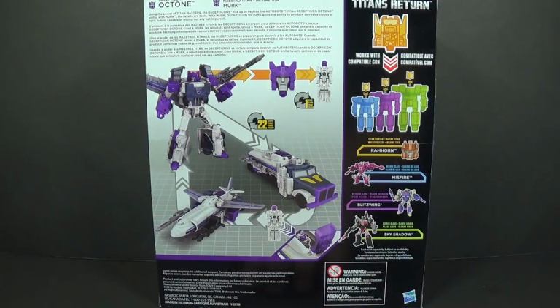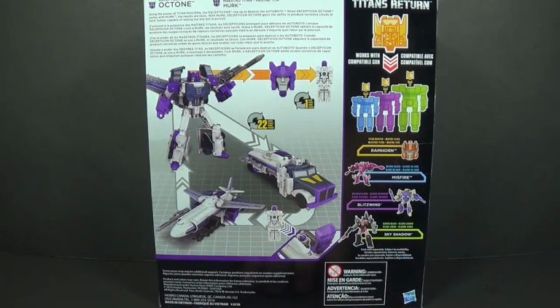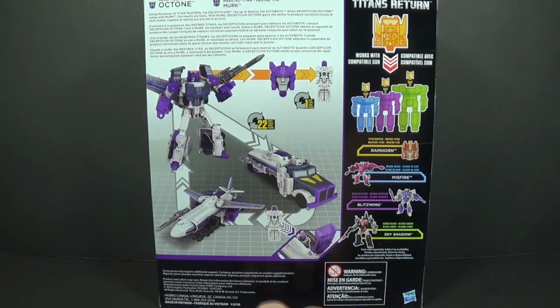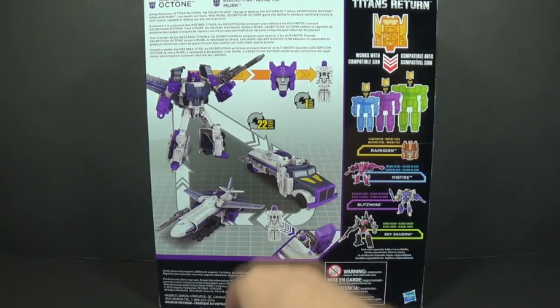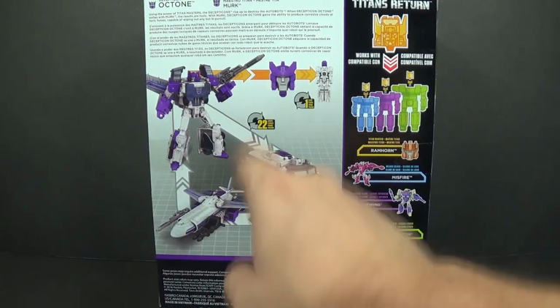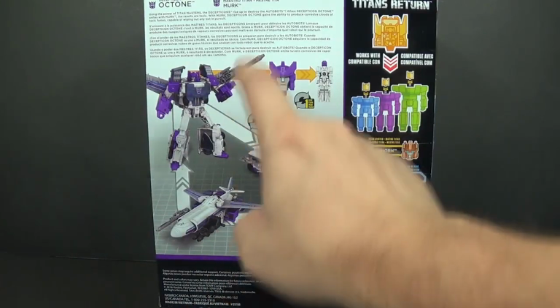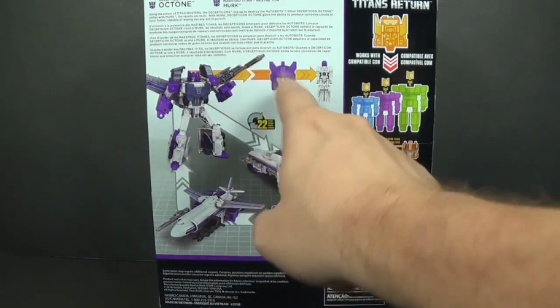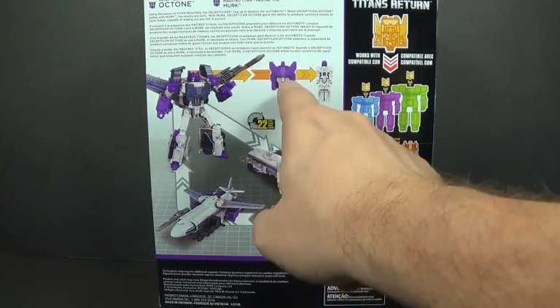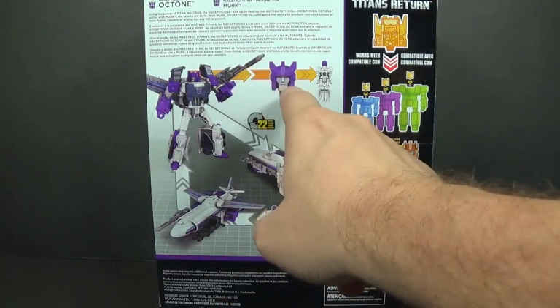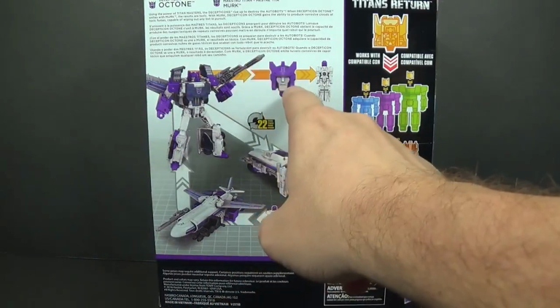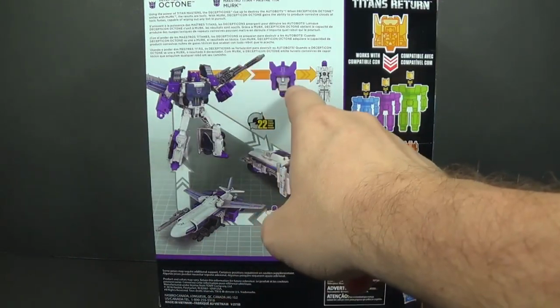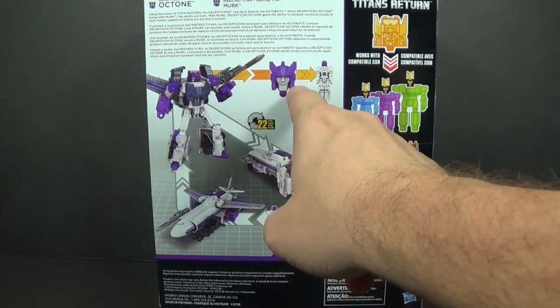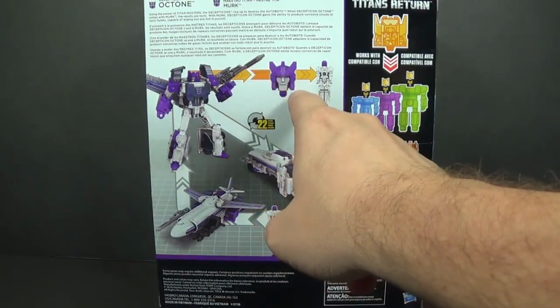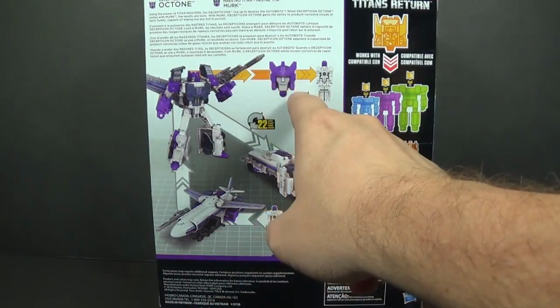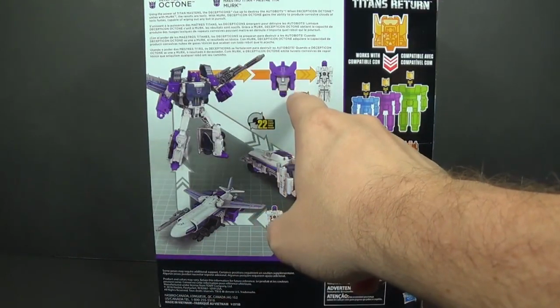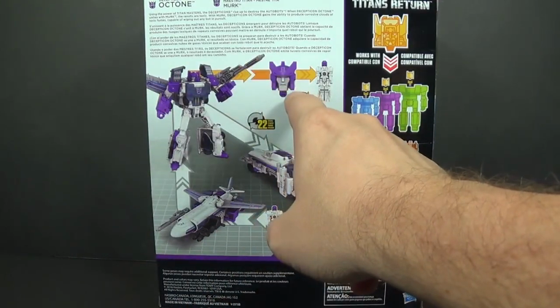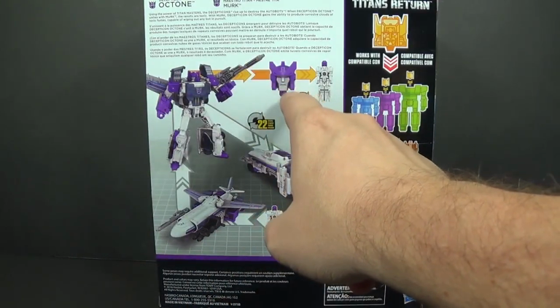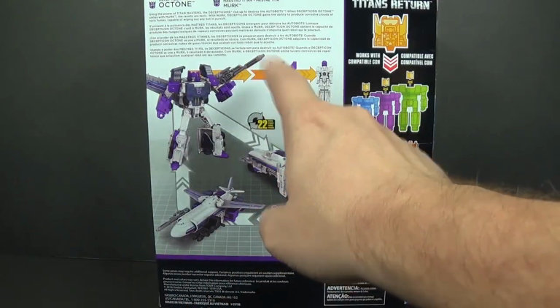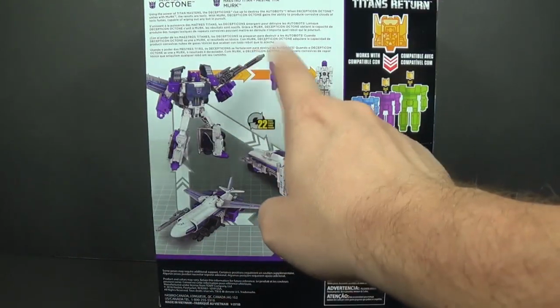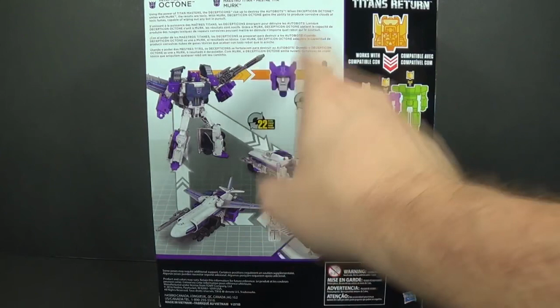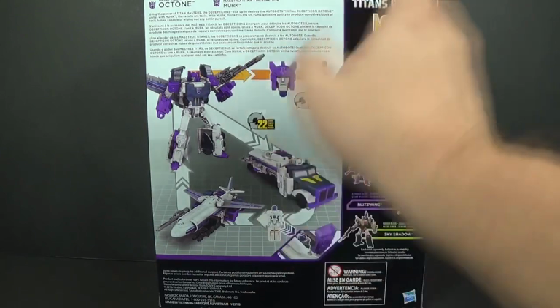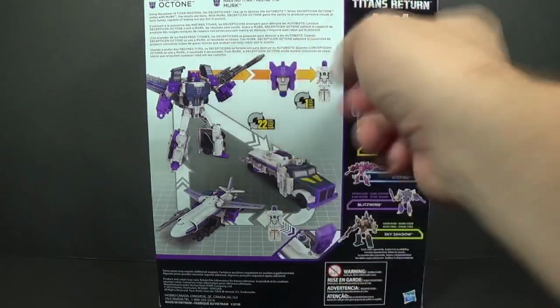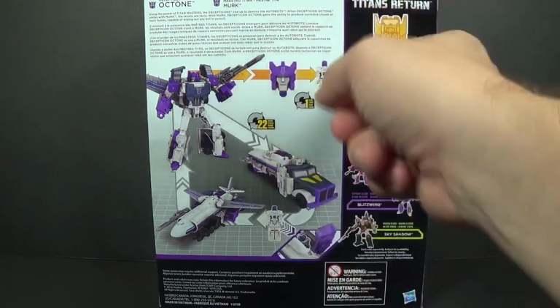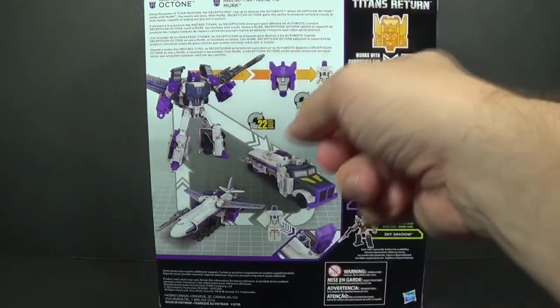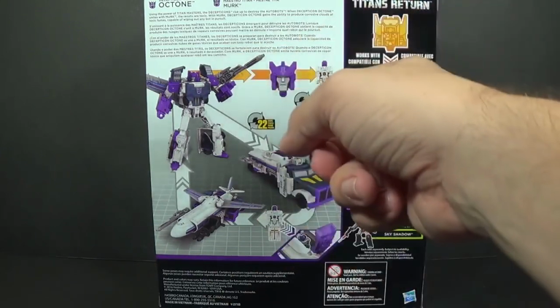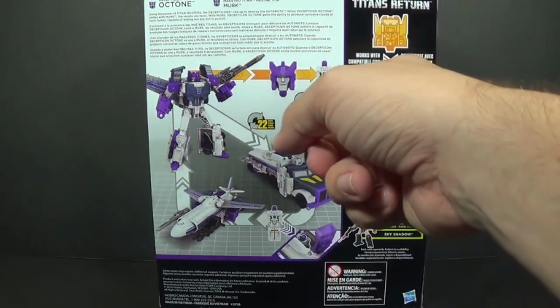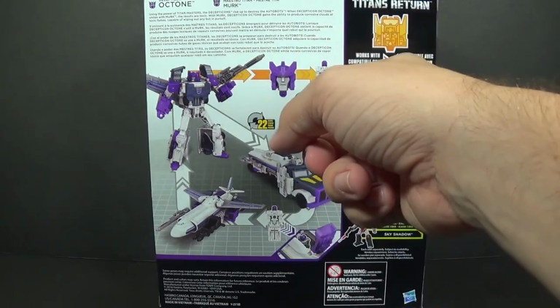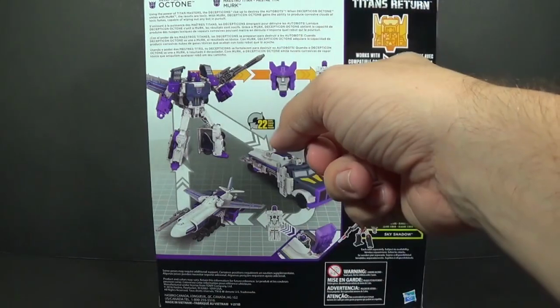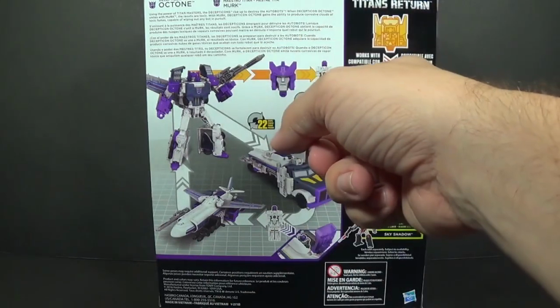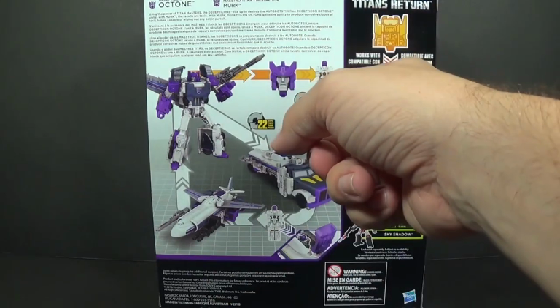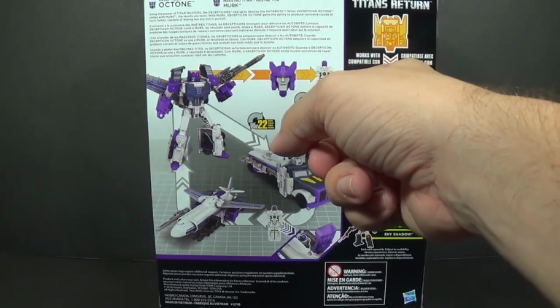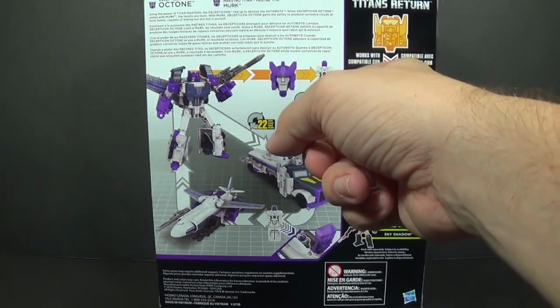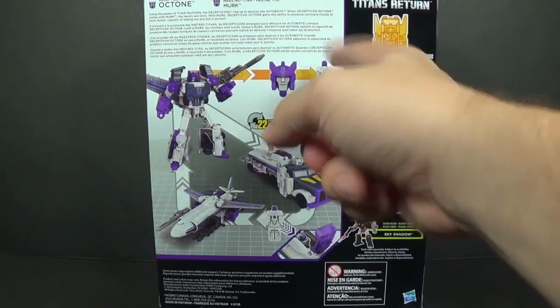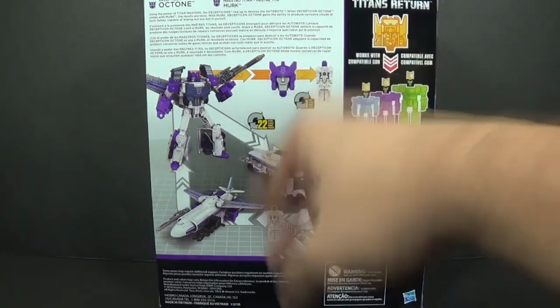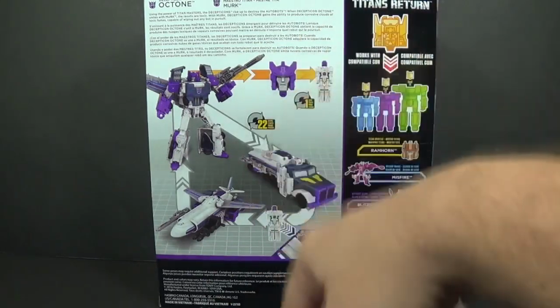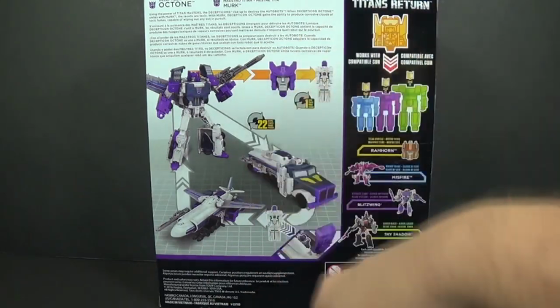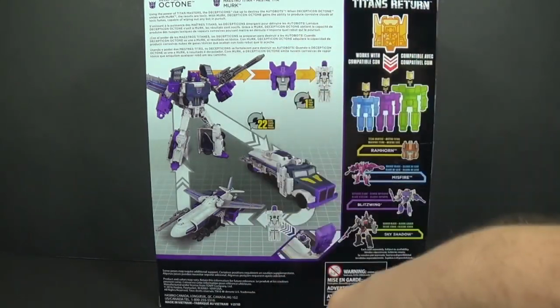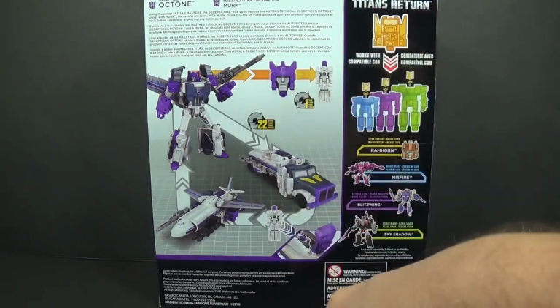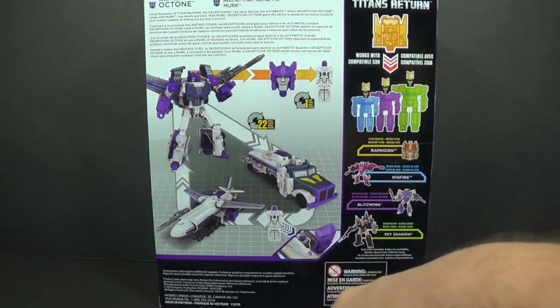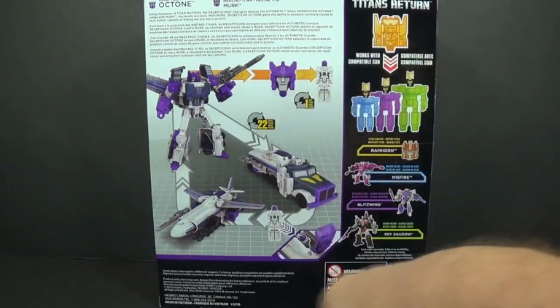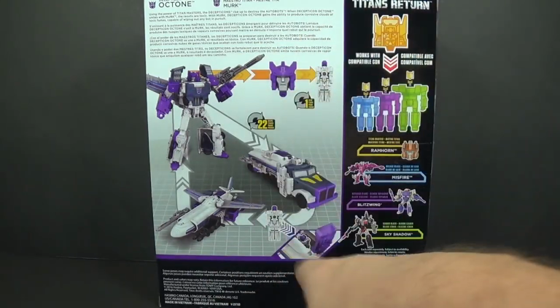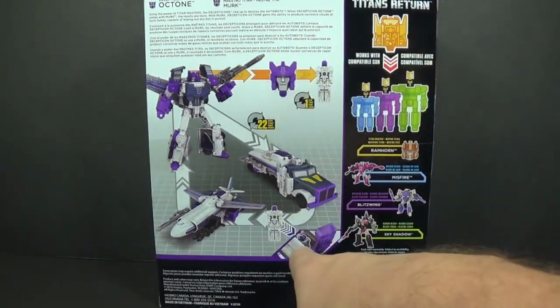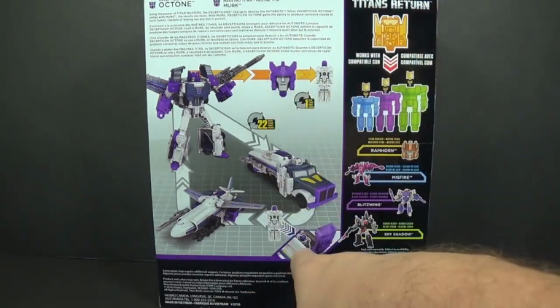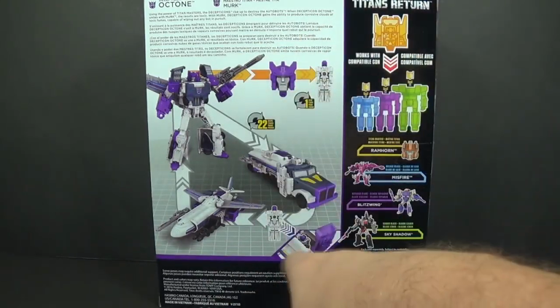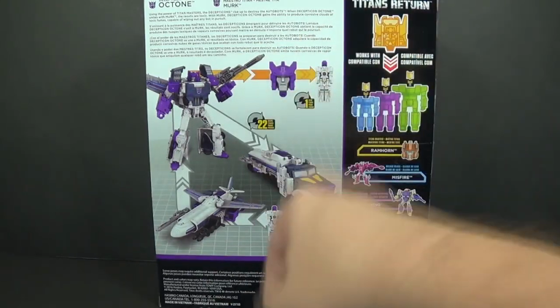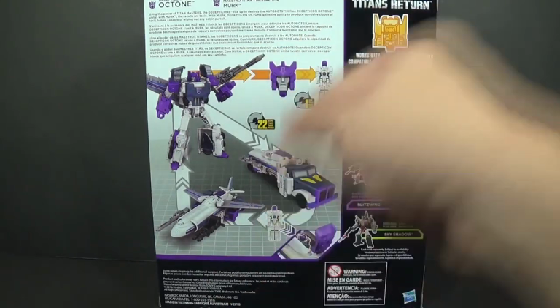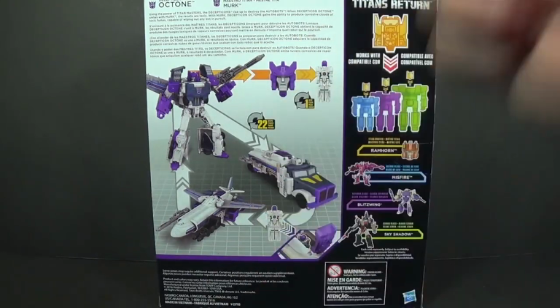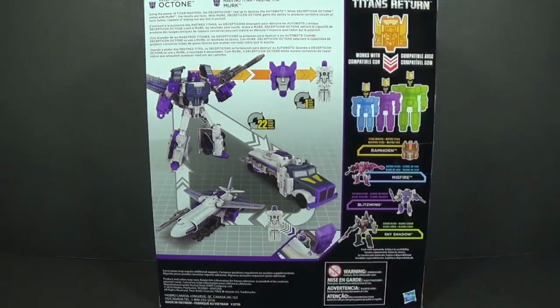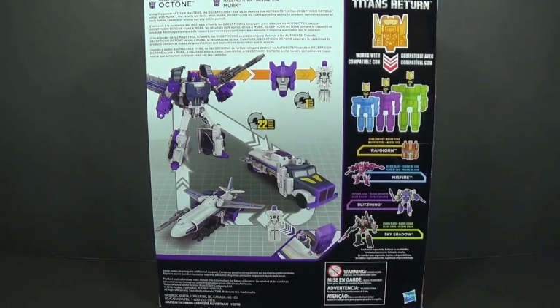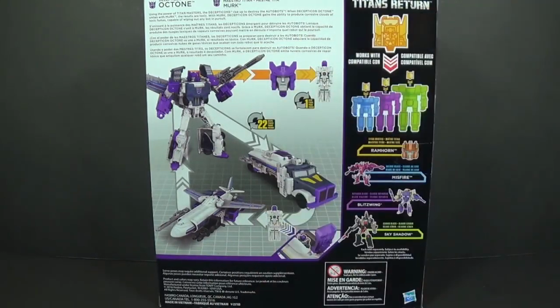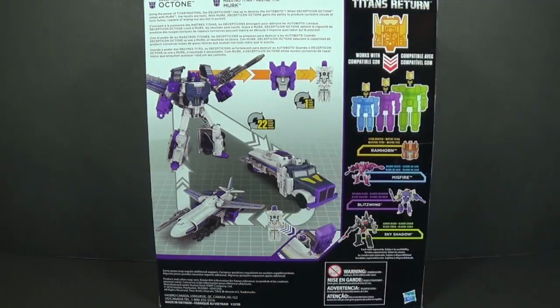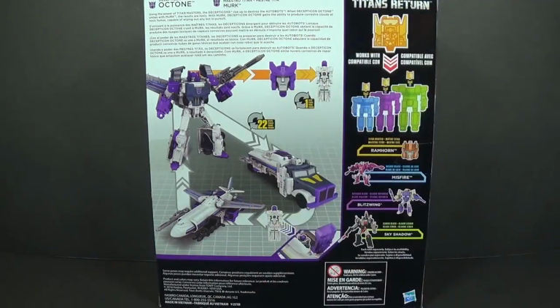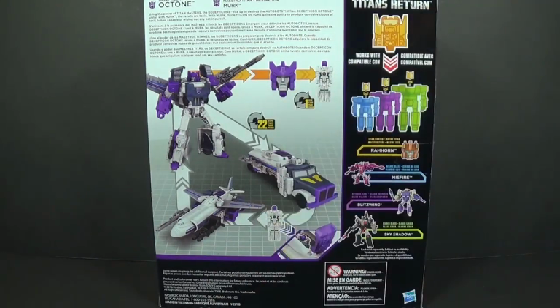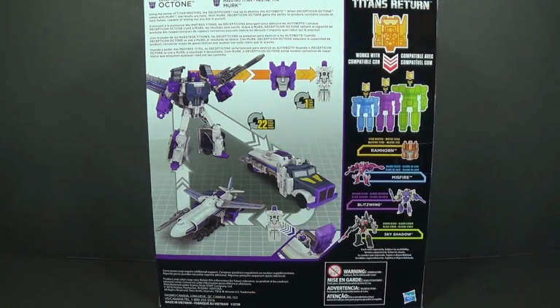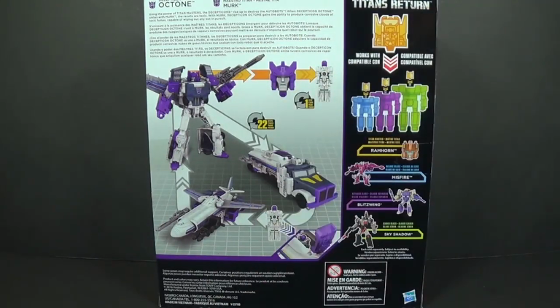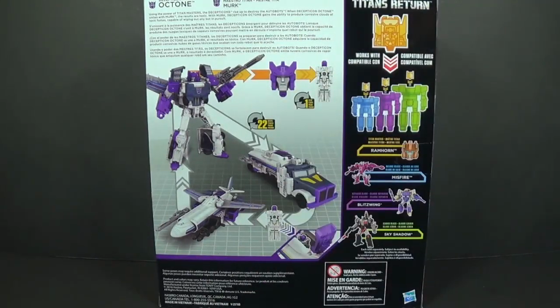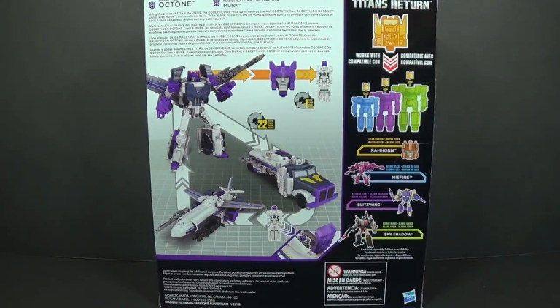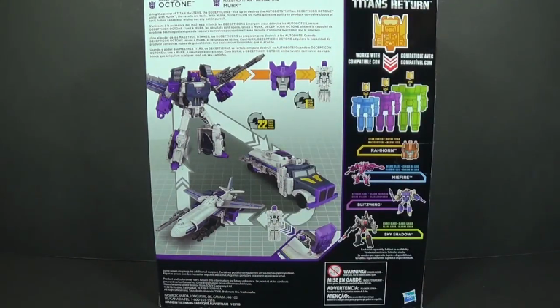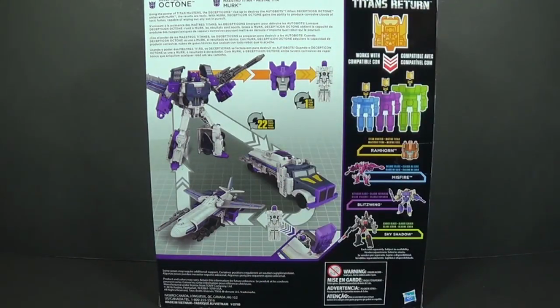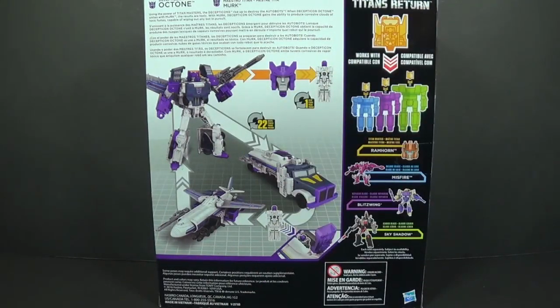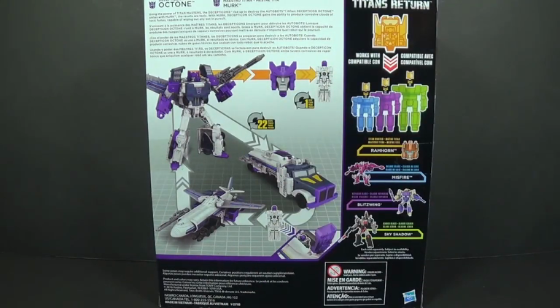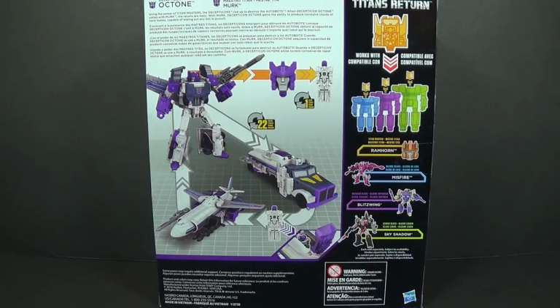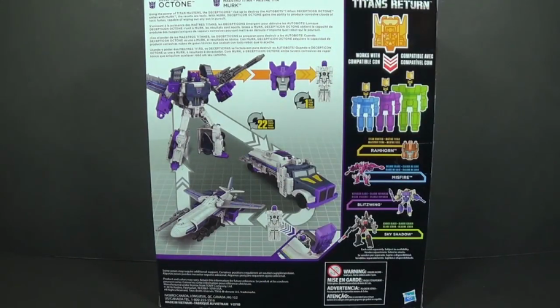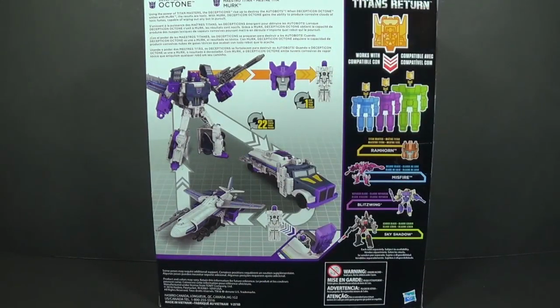It says that his Titan Master can convert in one step, and he can pilot.